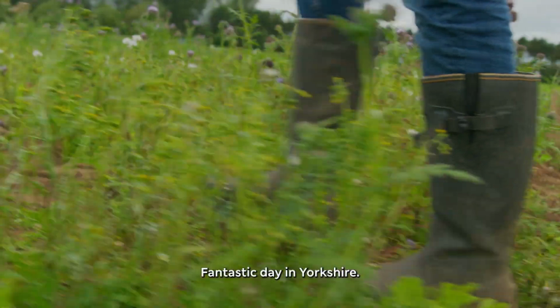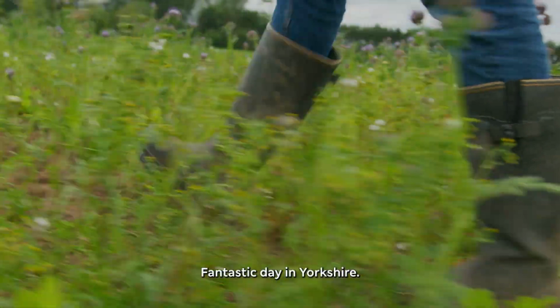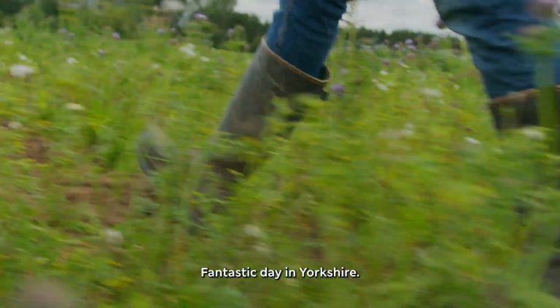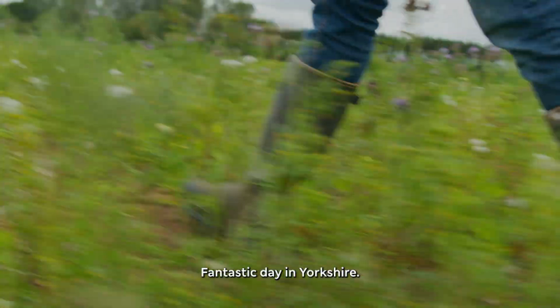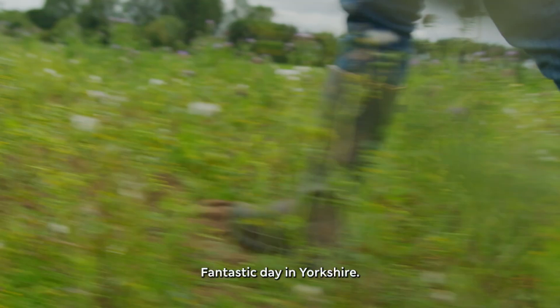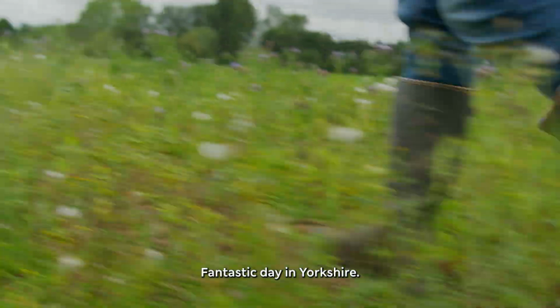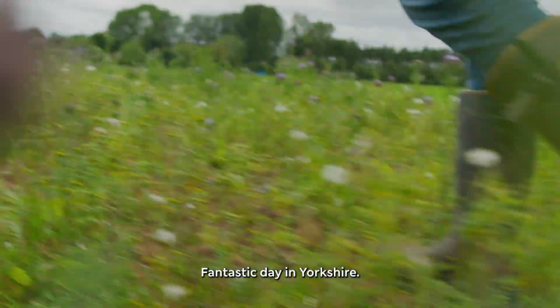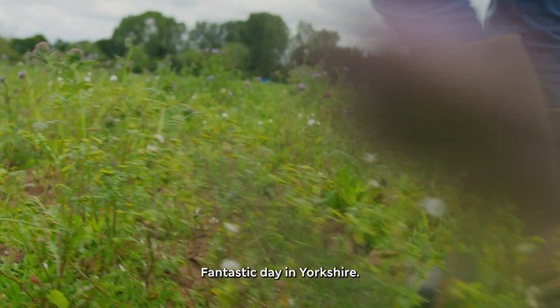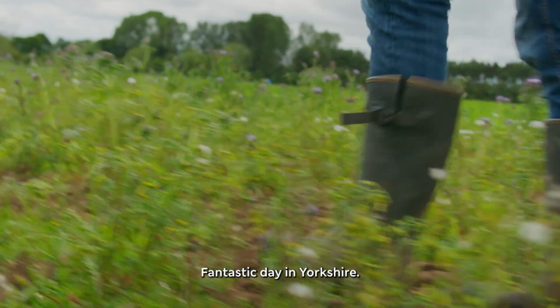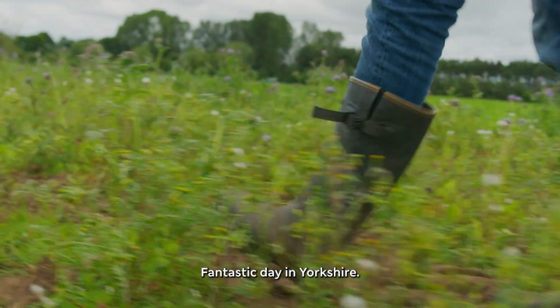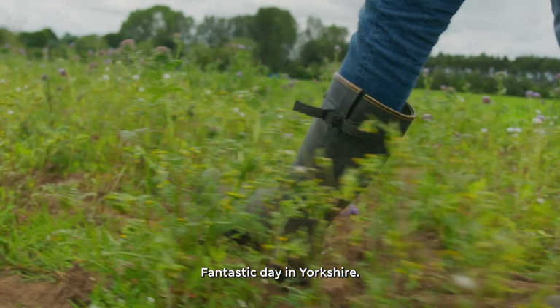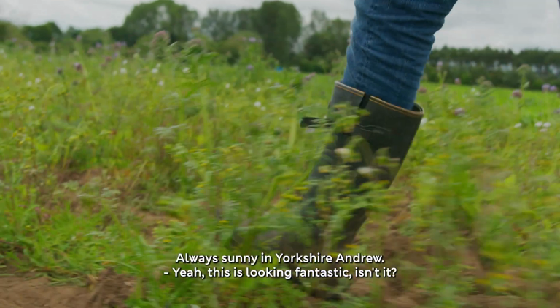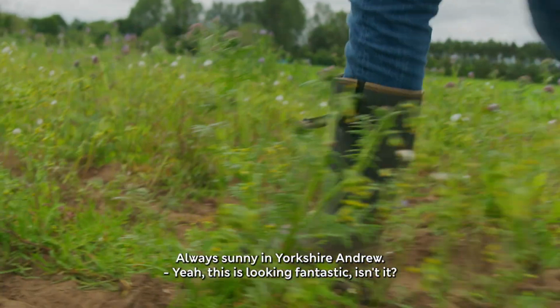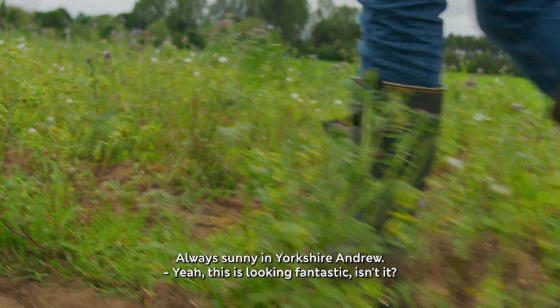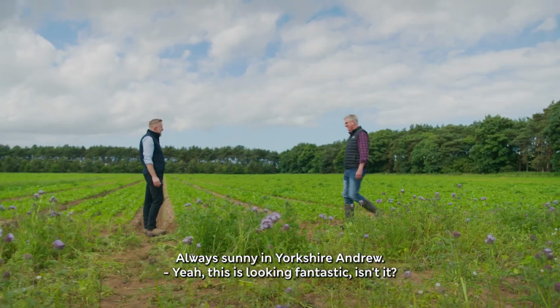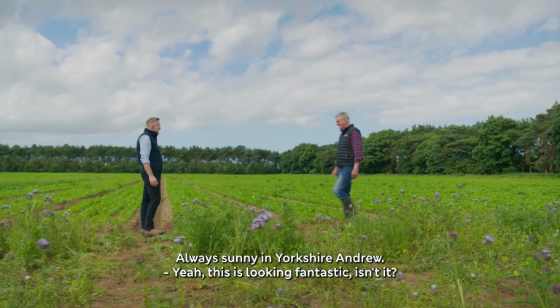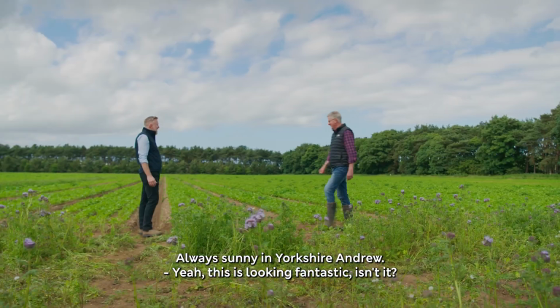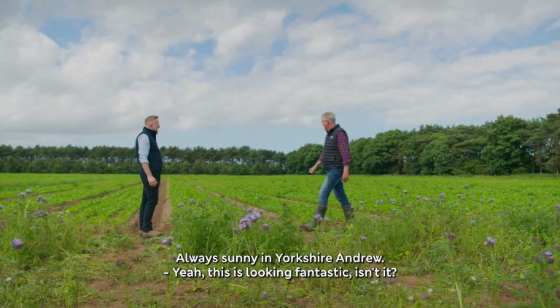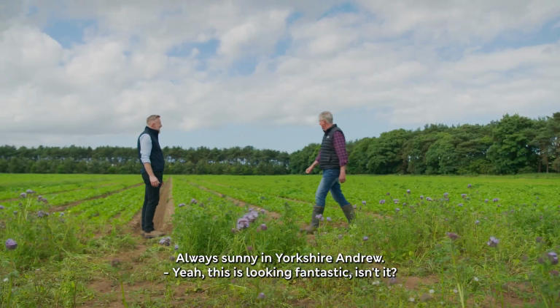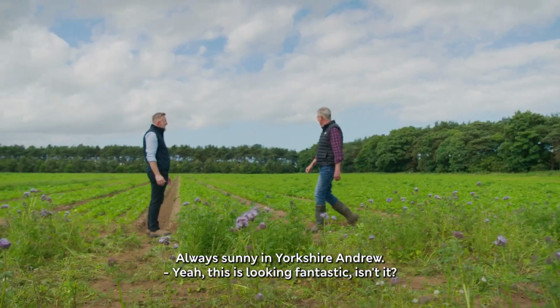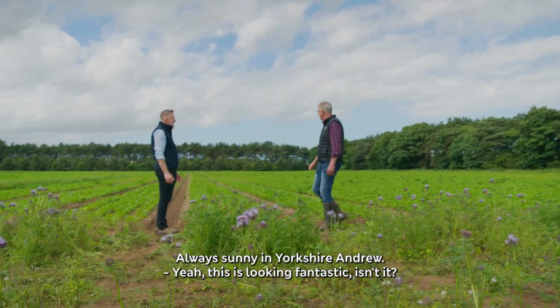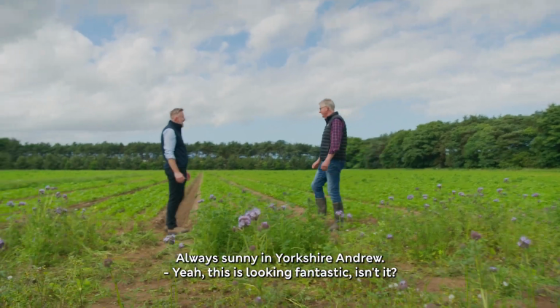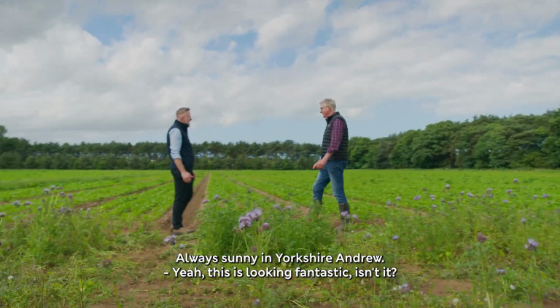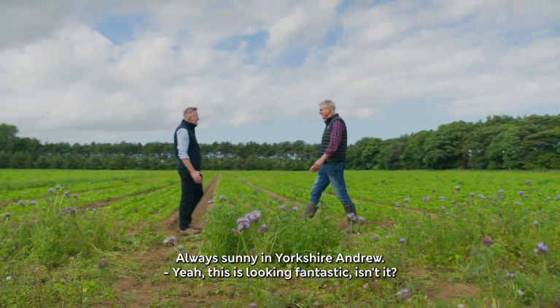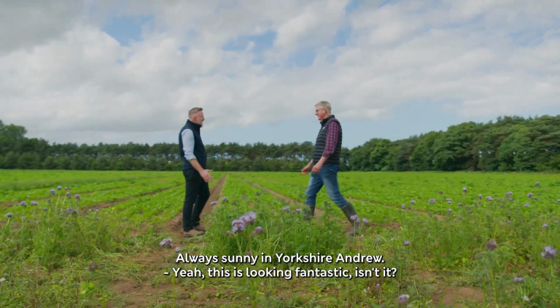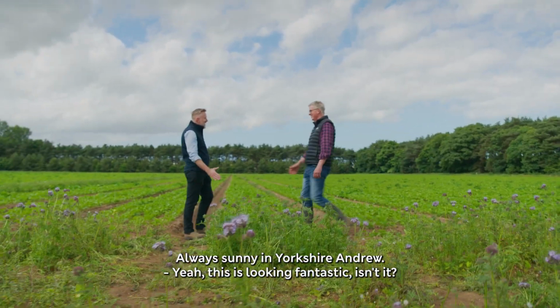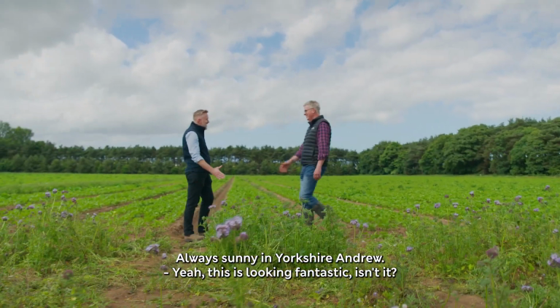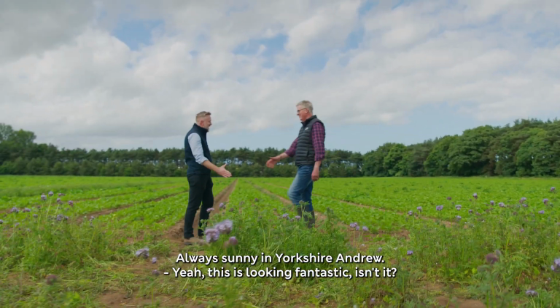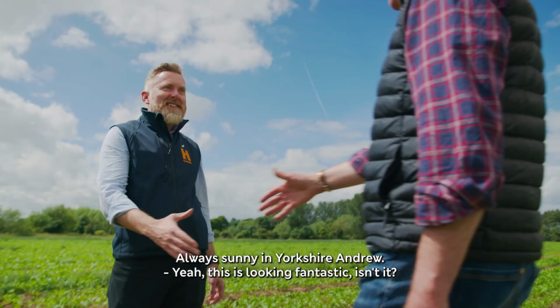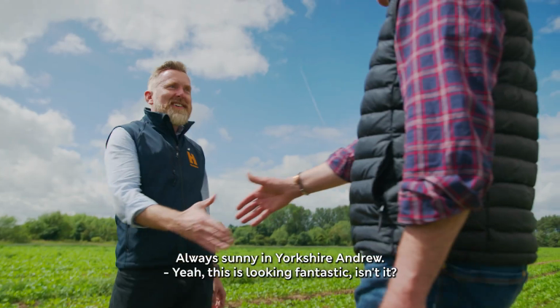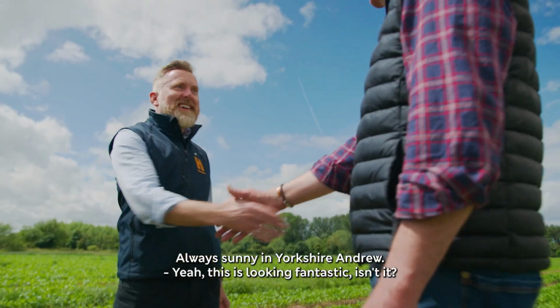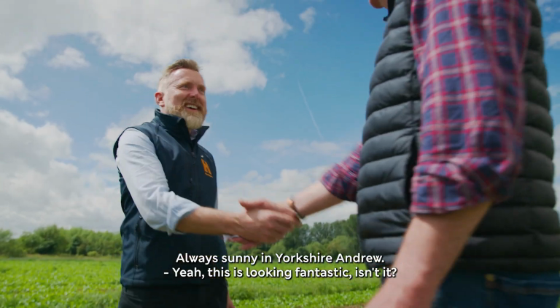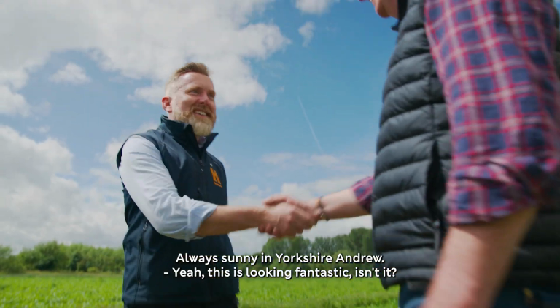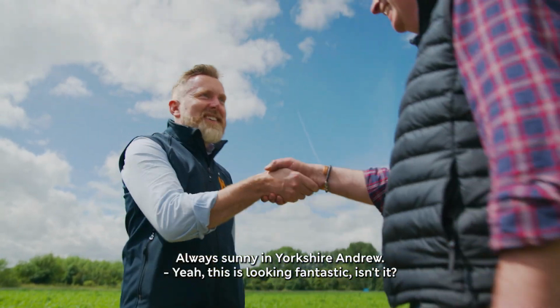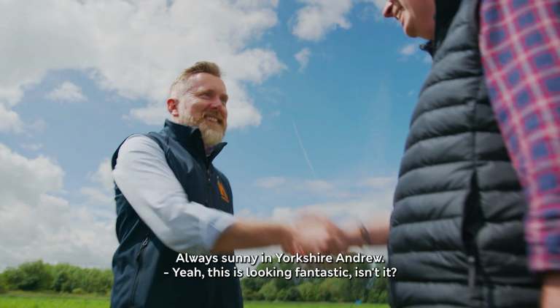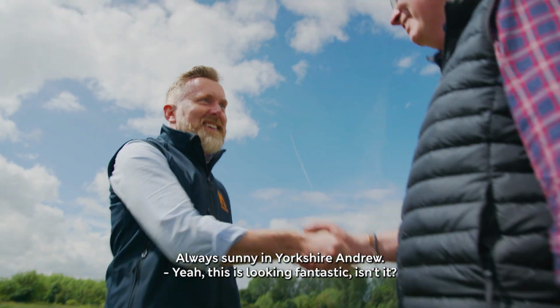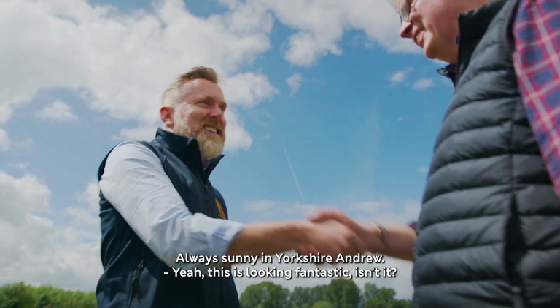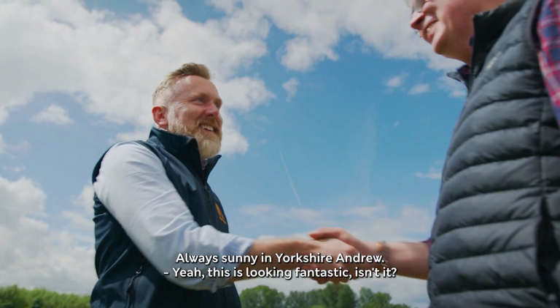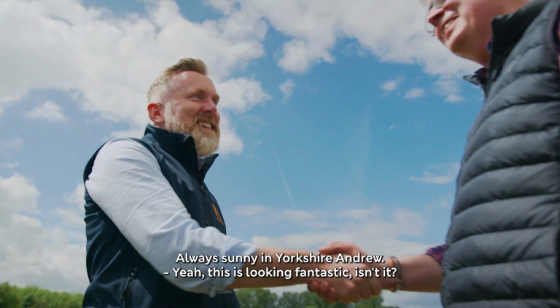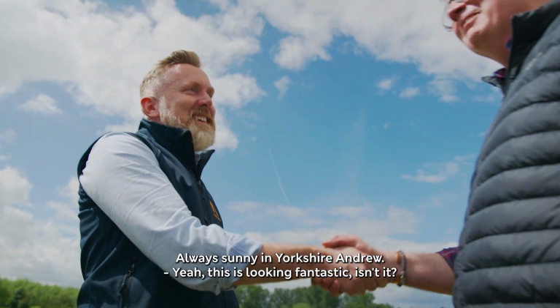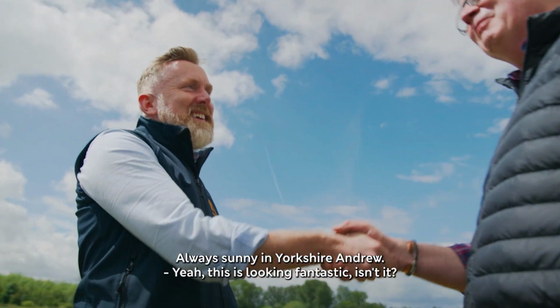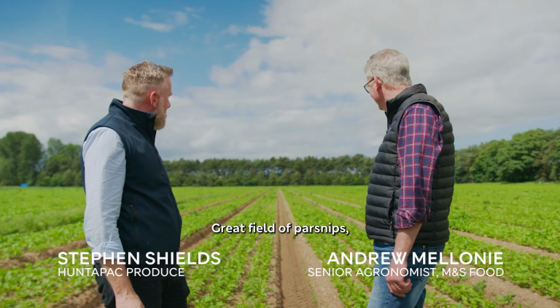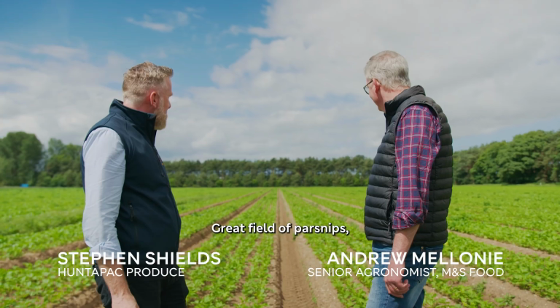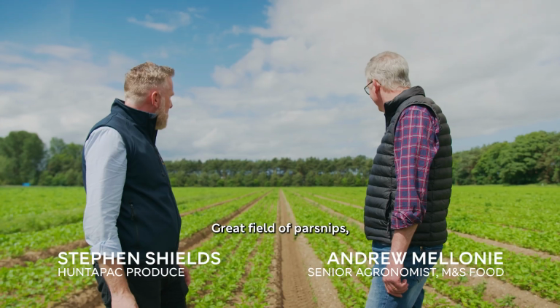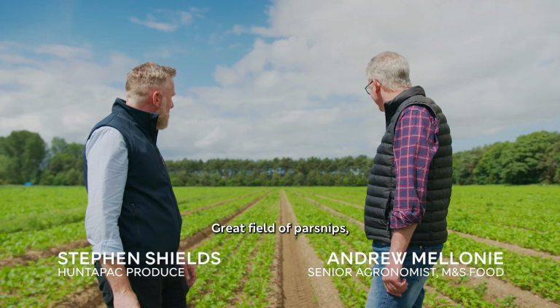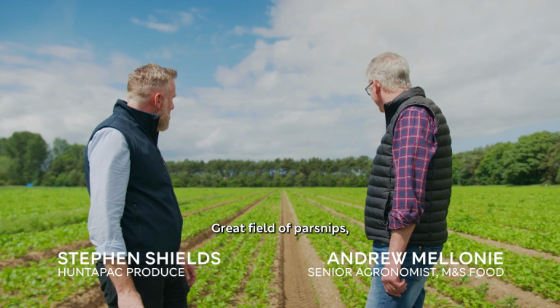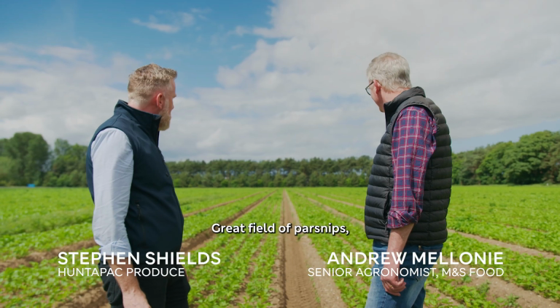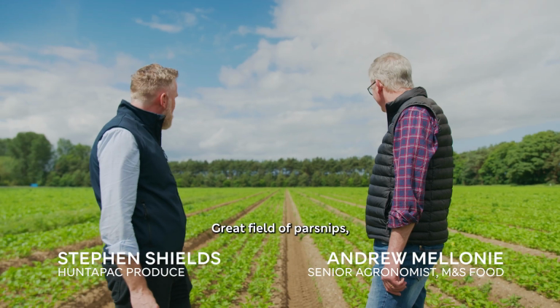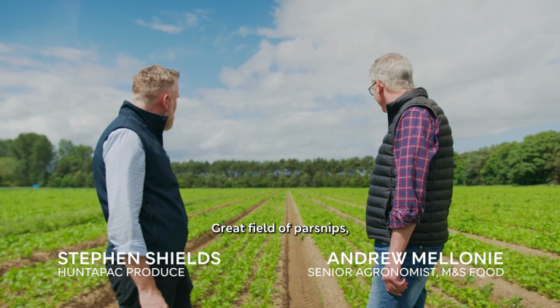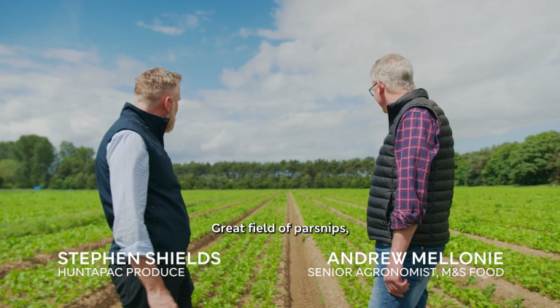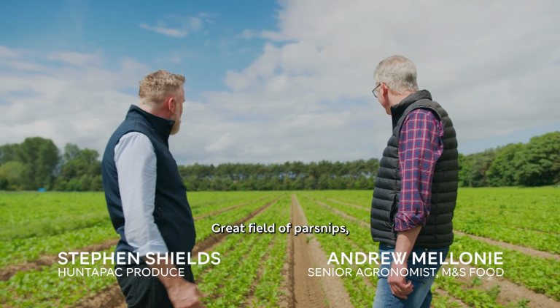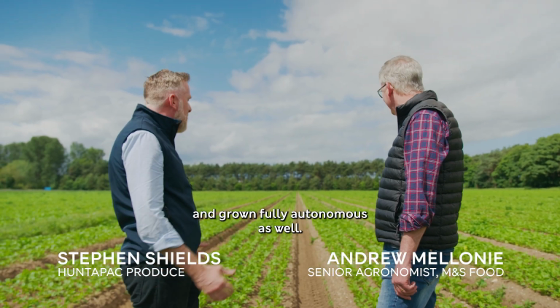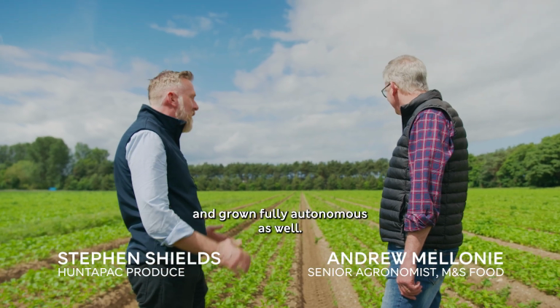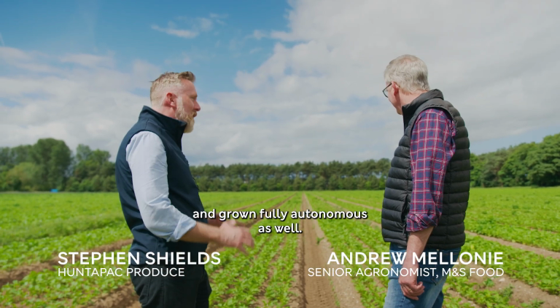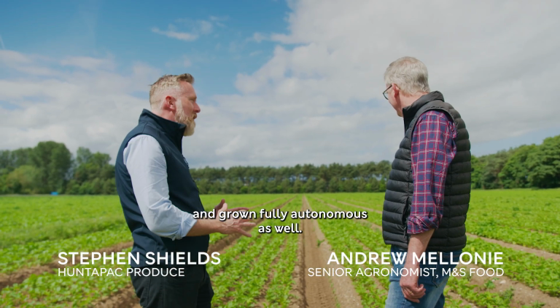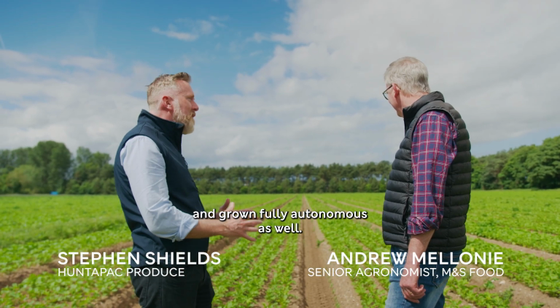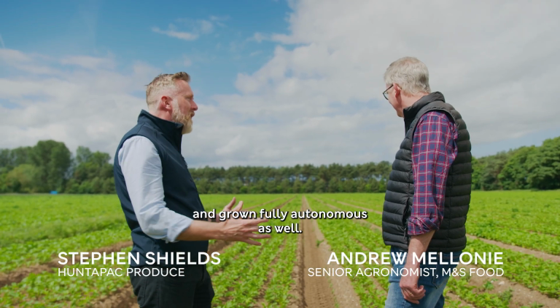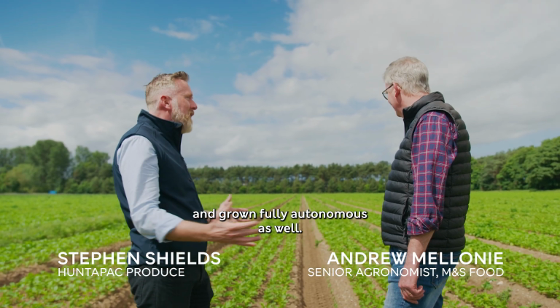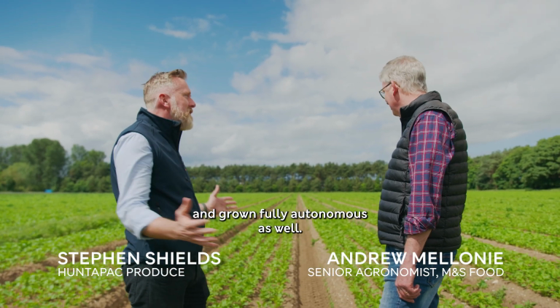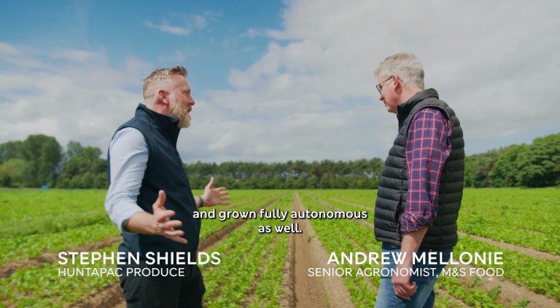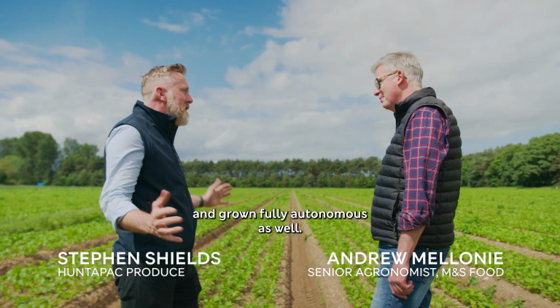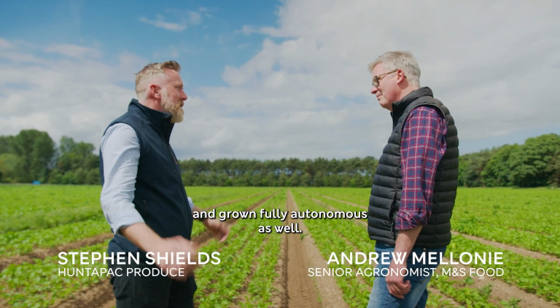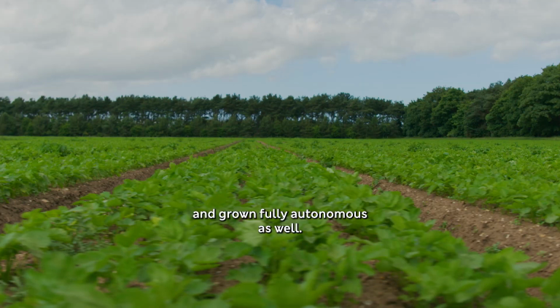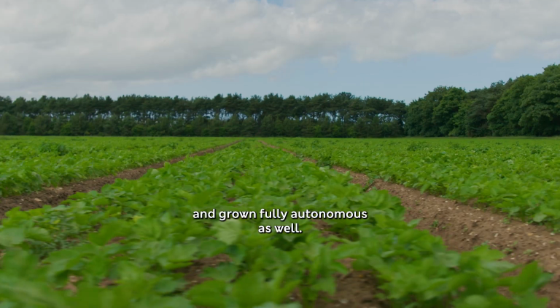Fantastic day in Yorkshire — always sunny in Yorkshire! This is looking fantastic, isn't it? Great fill of parsnips, growing fully autonomous as well.